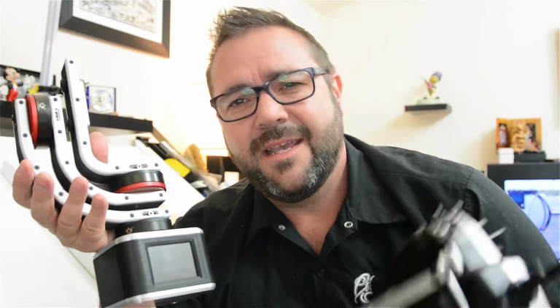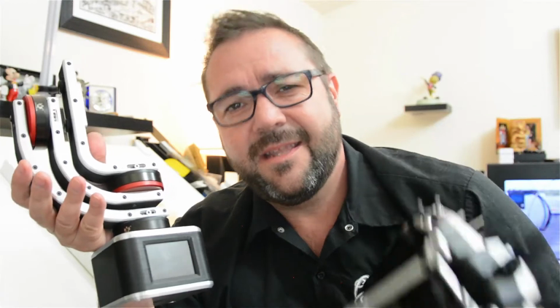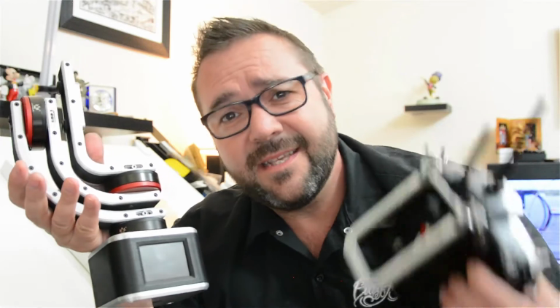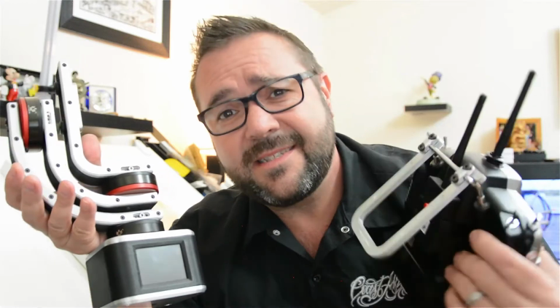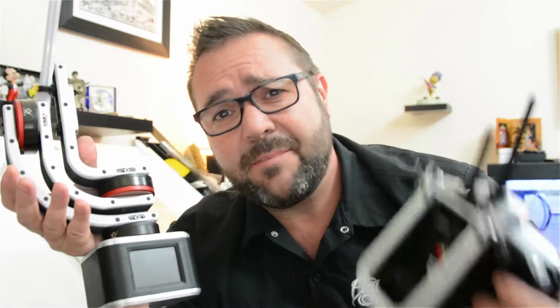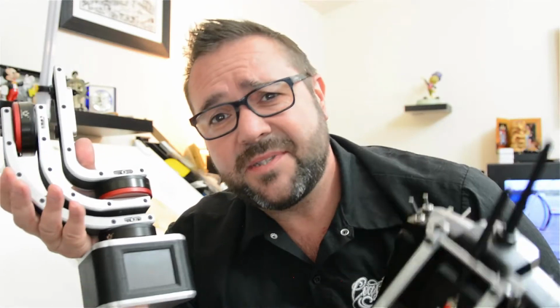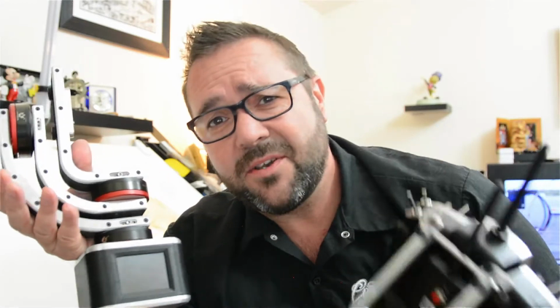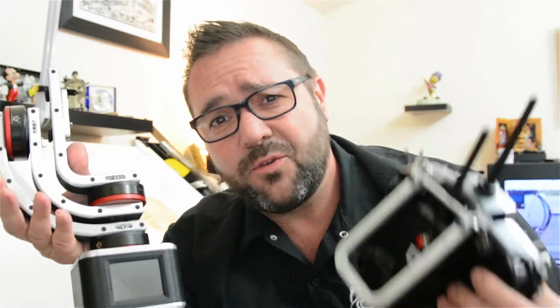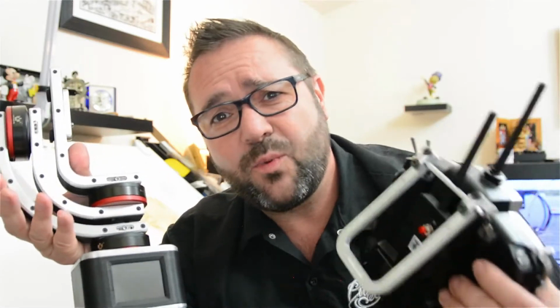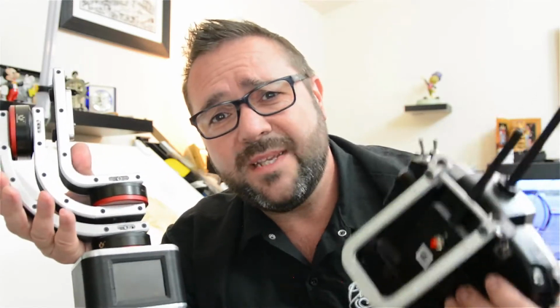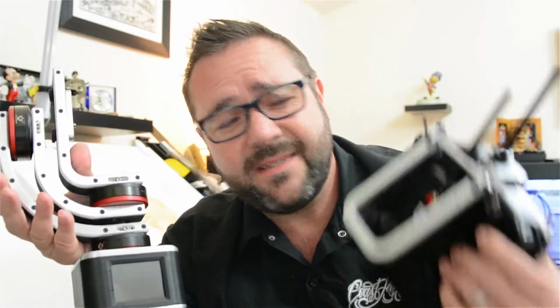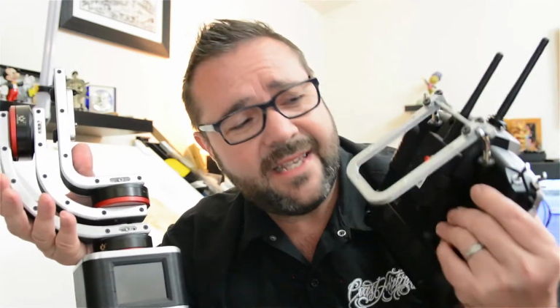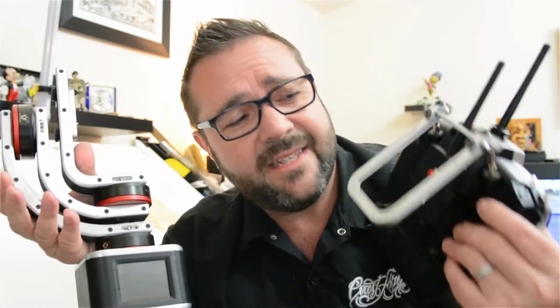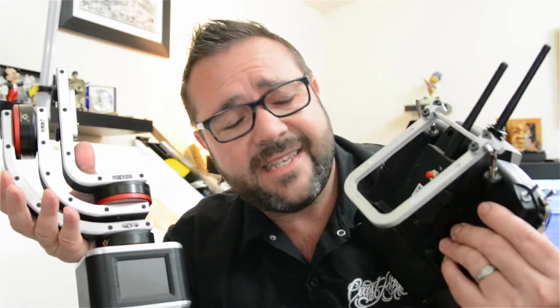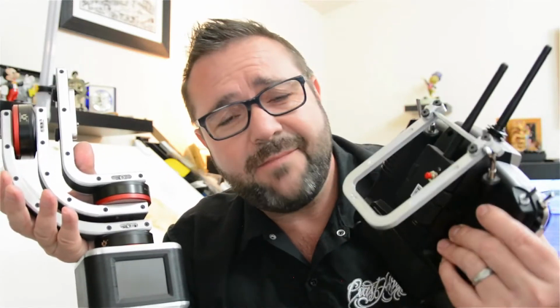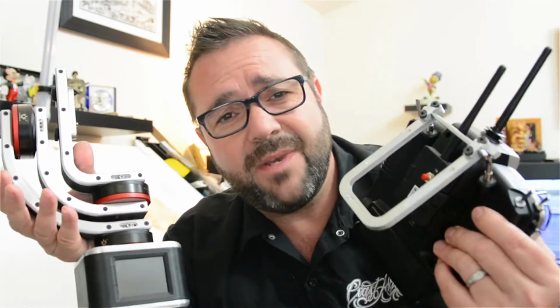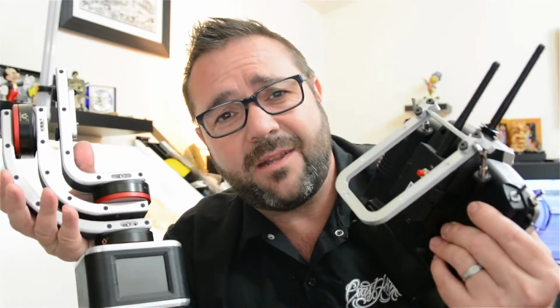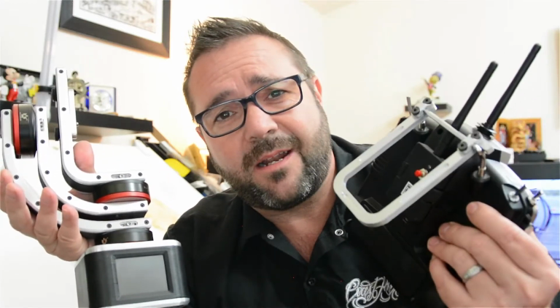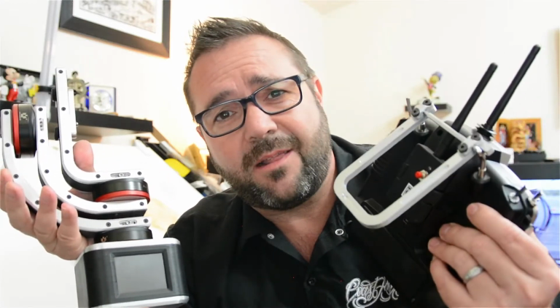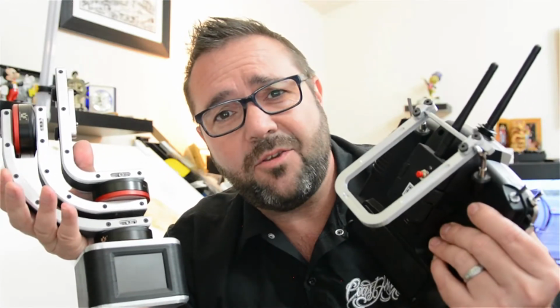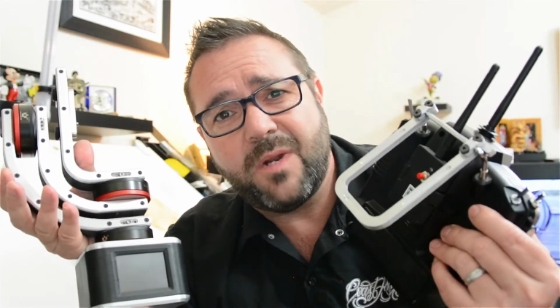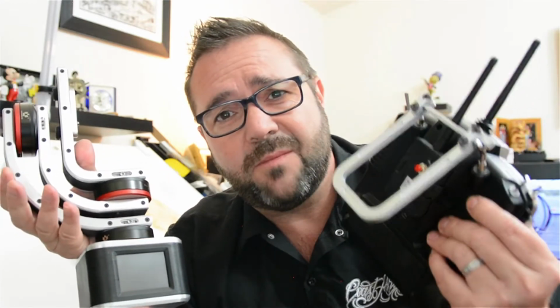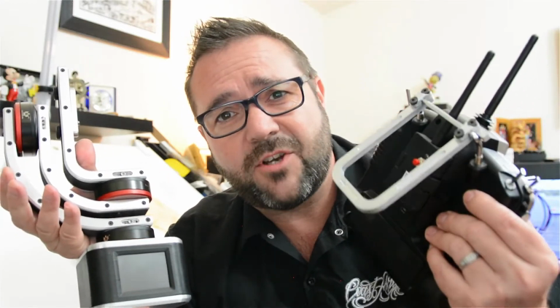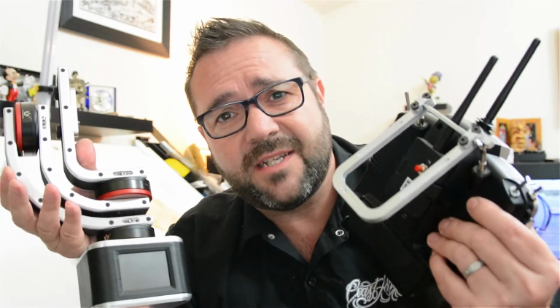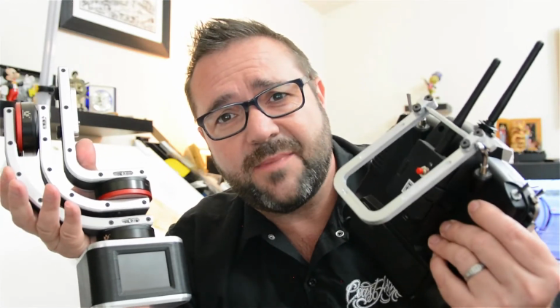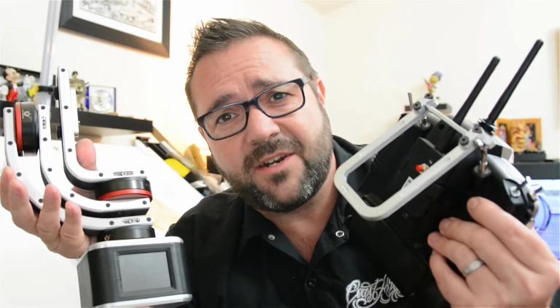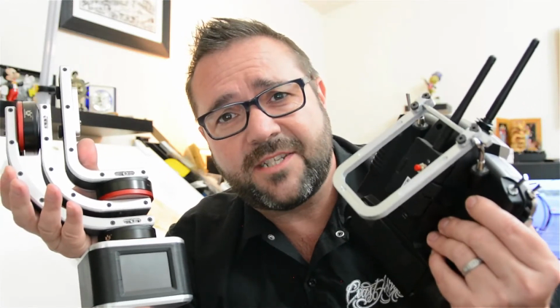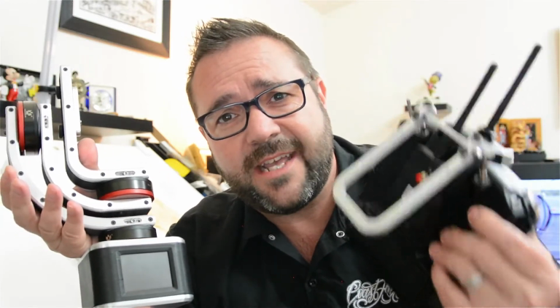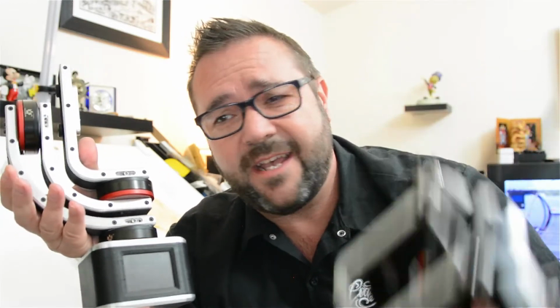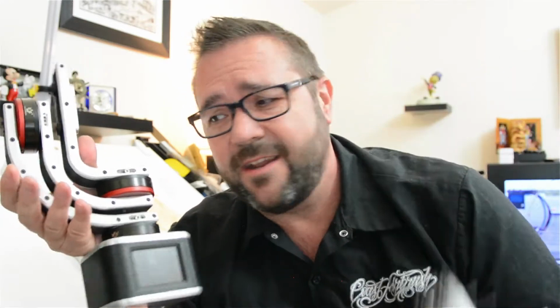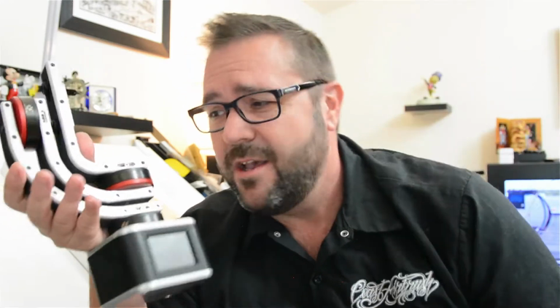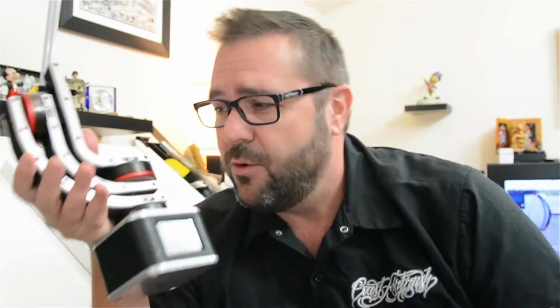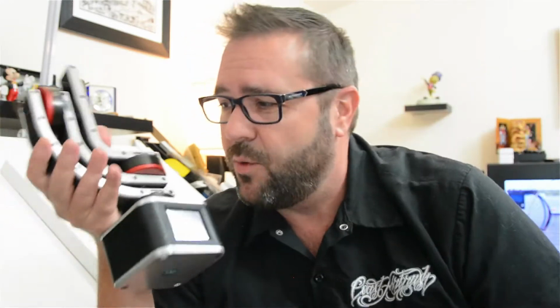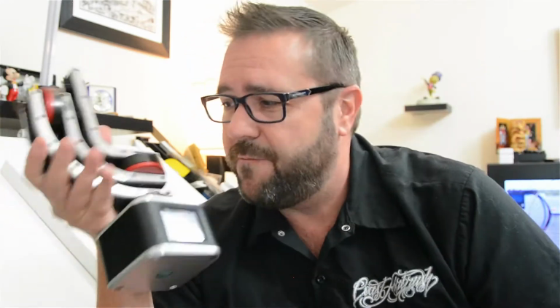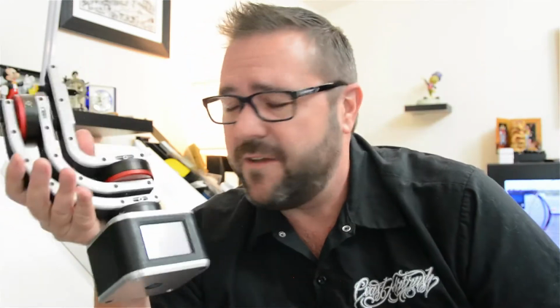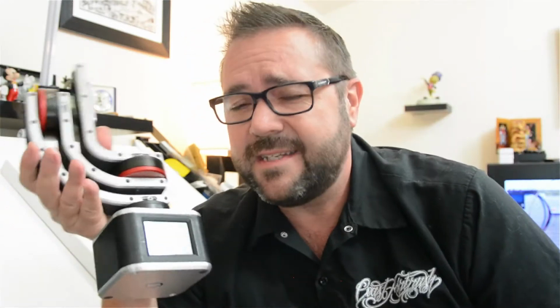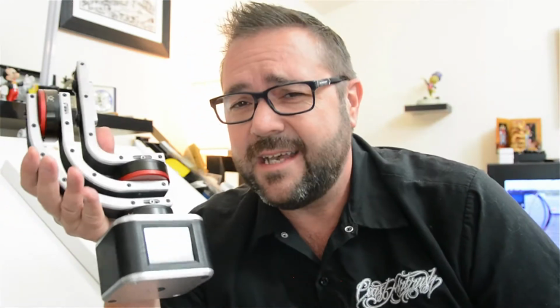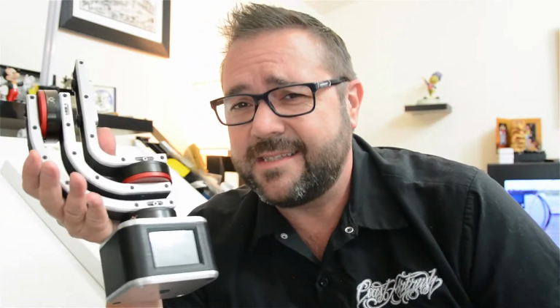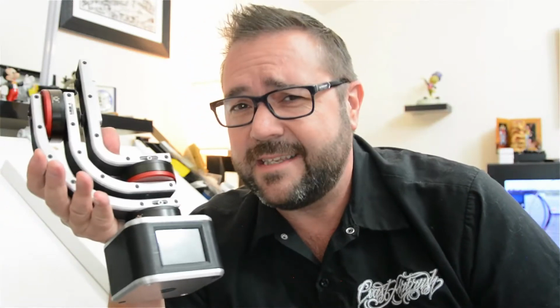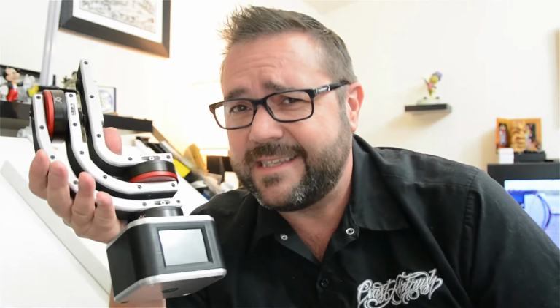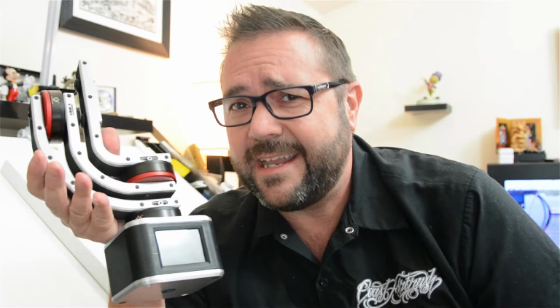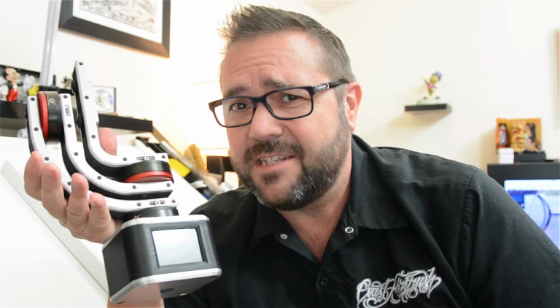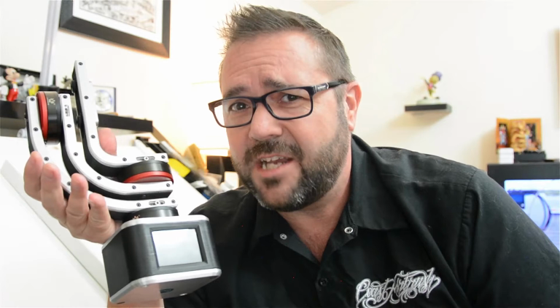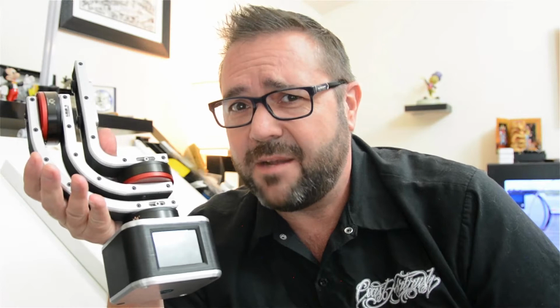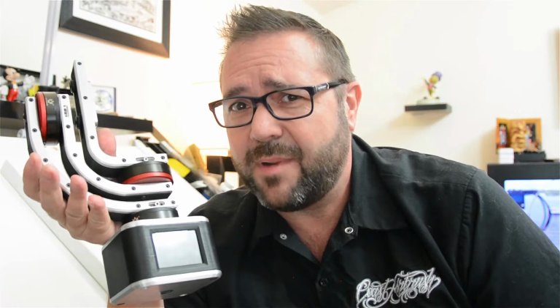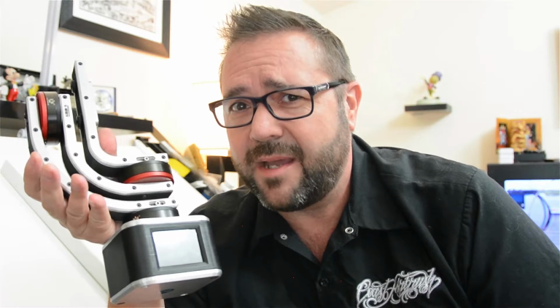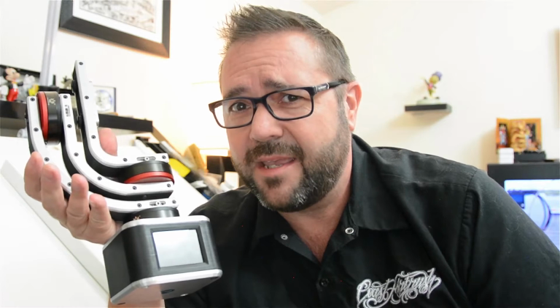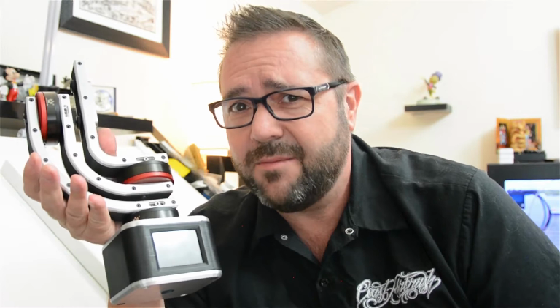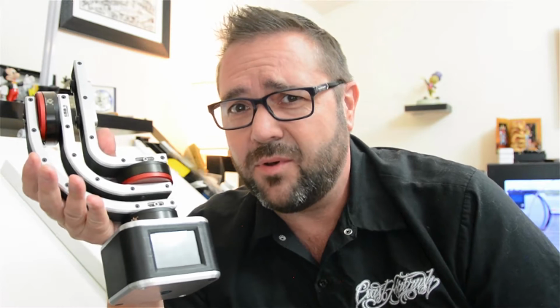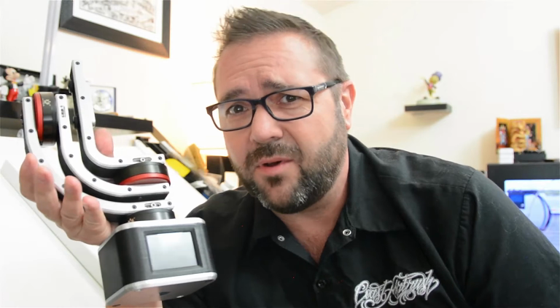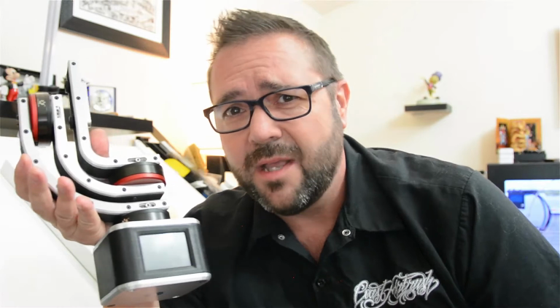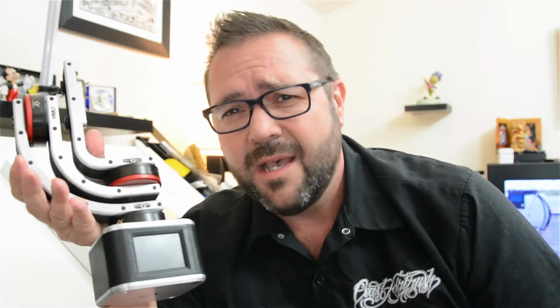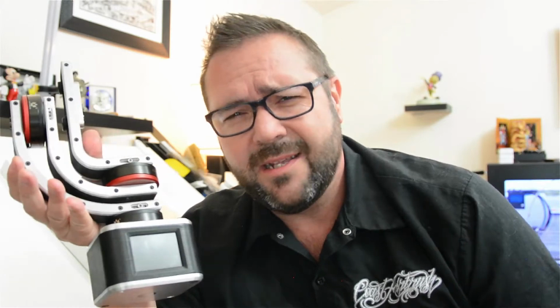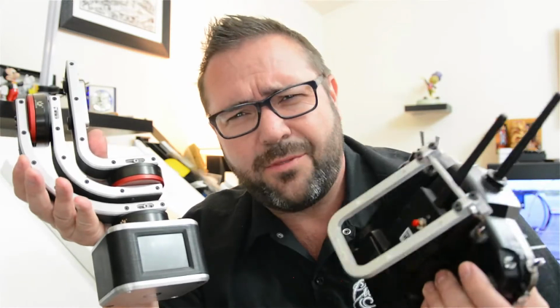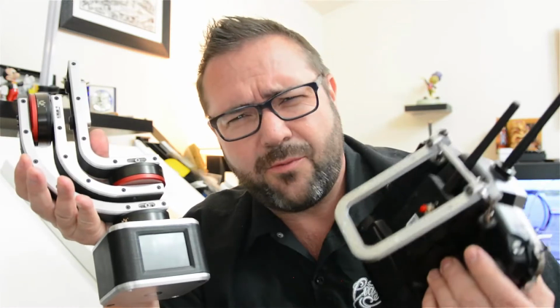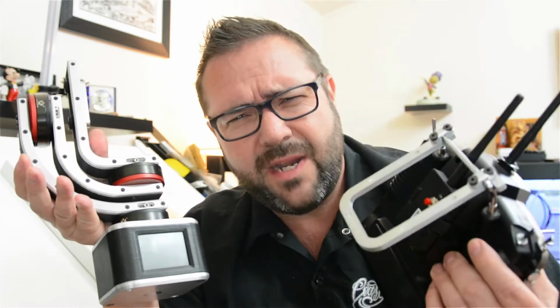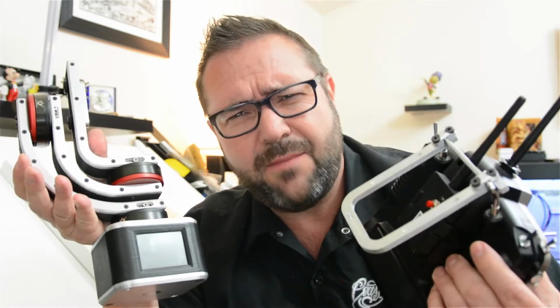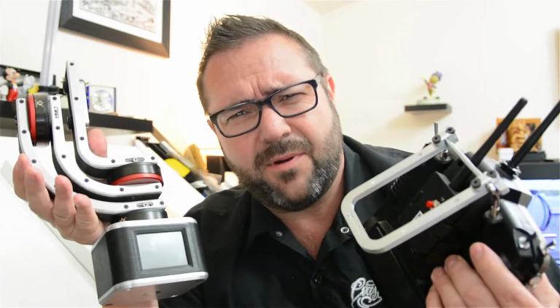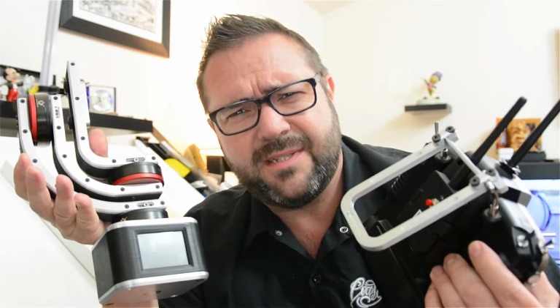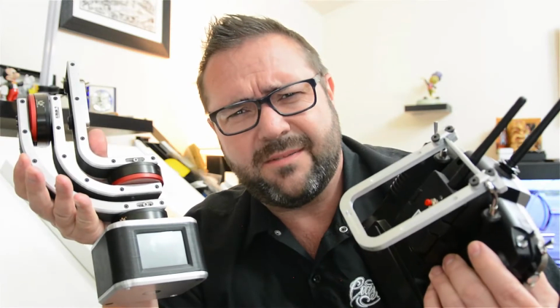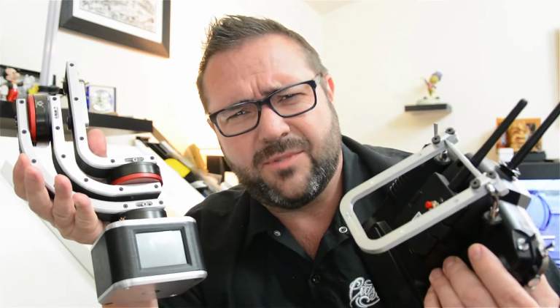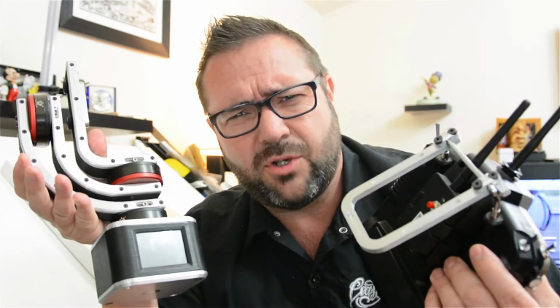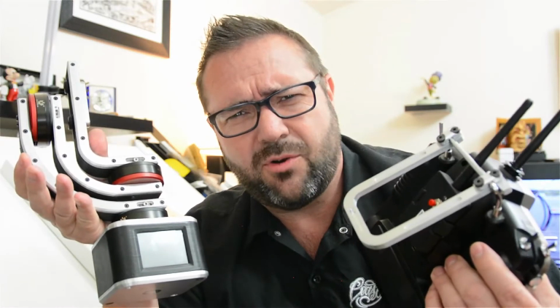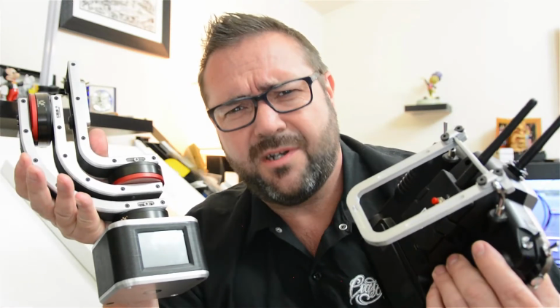In this episode, we CNC mill an aluminum transmitter stand. We fit test the SteadyShotBot gimbal and 3D print some chores.